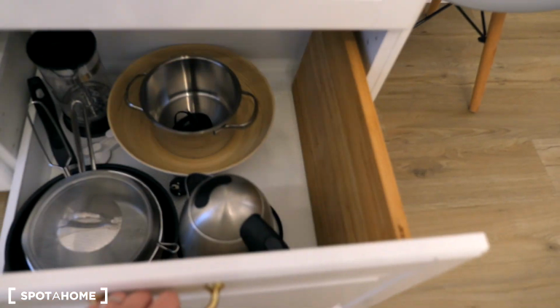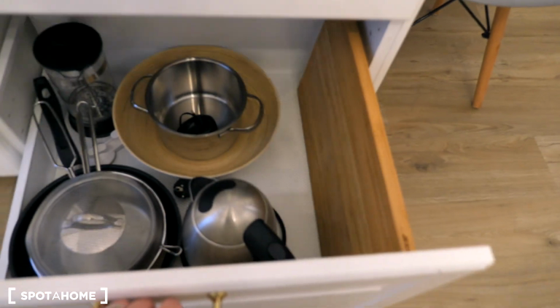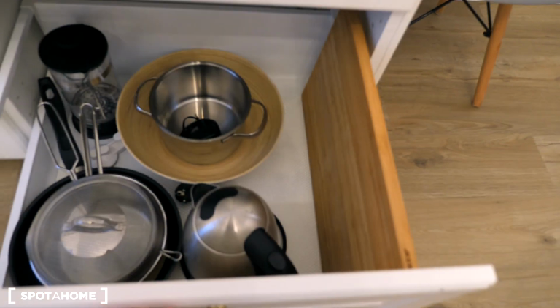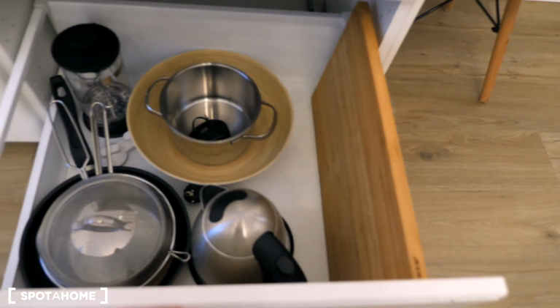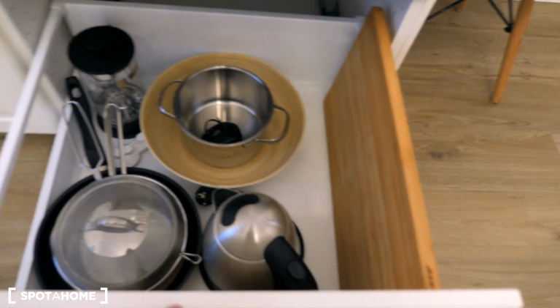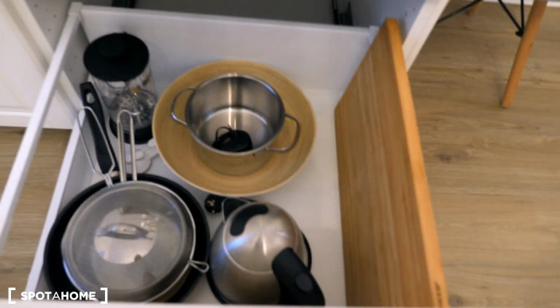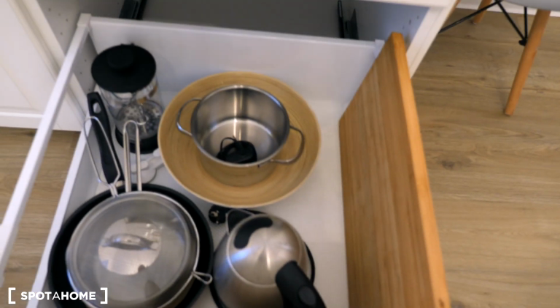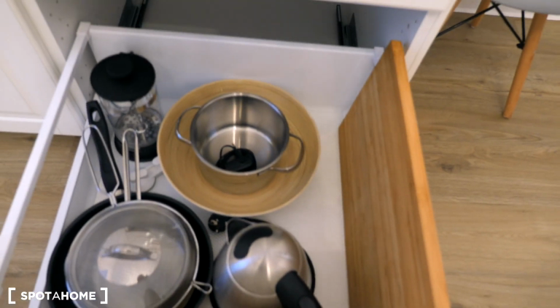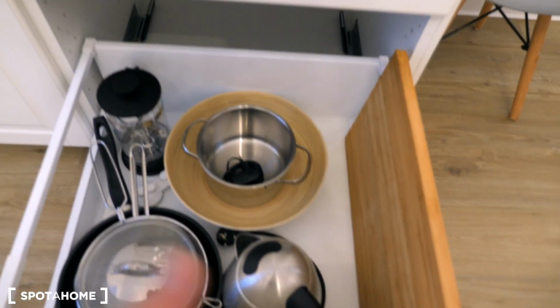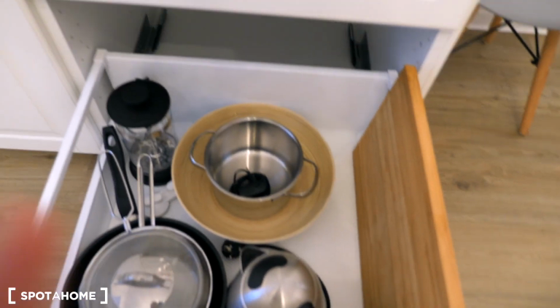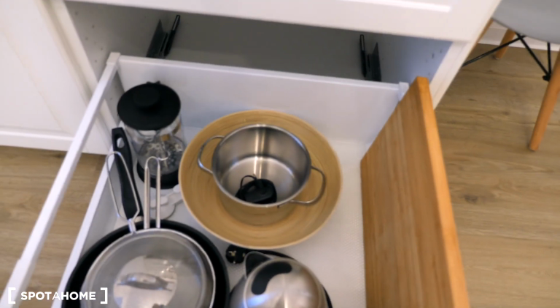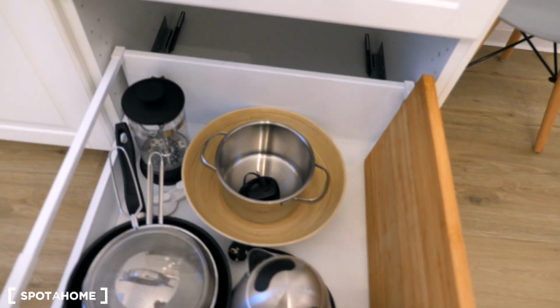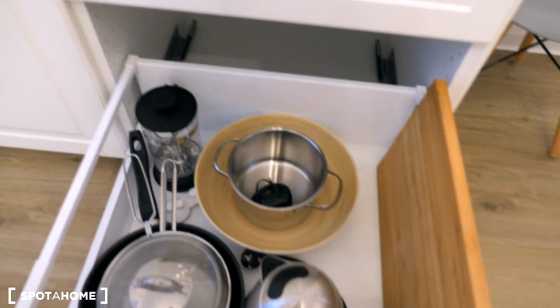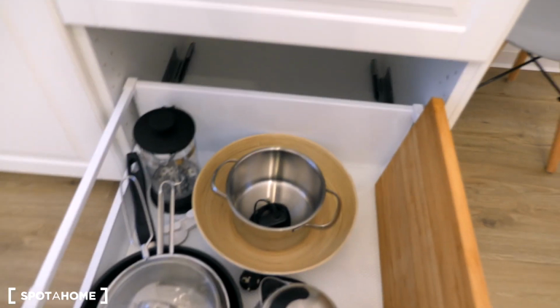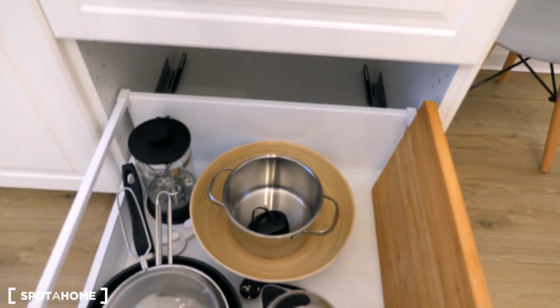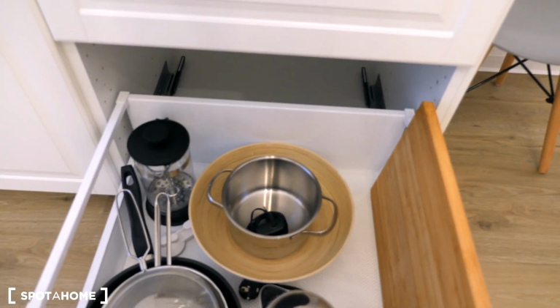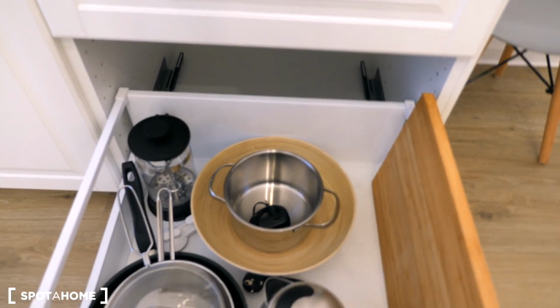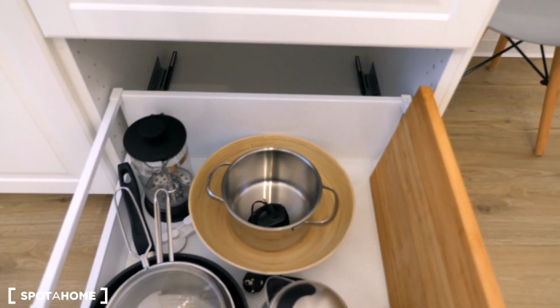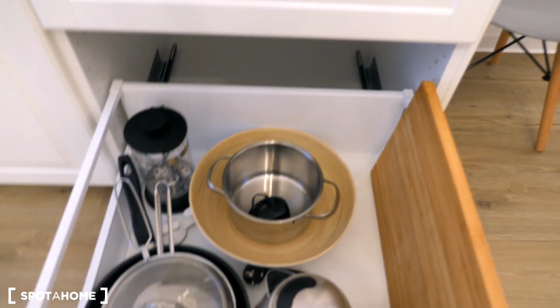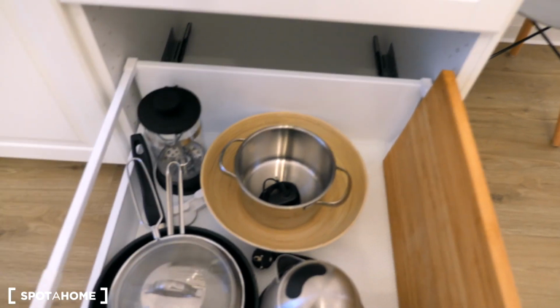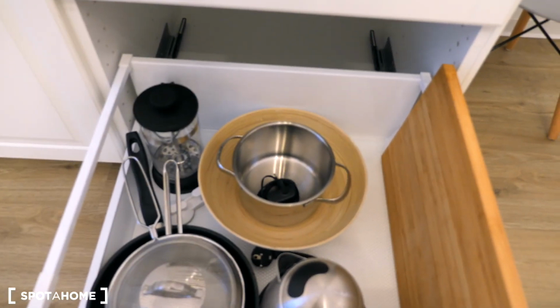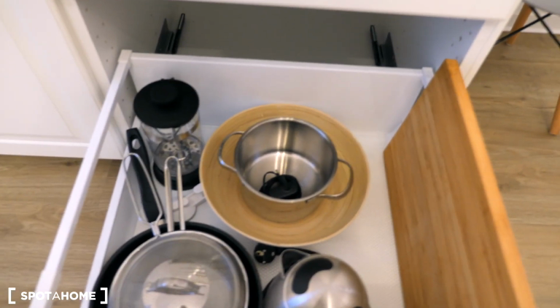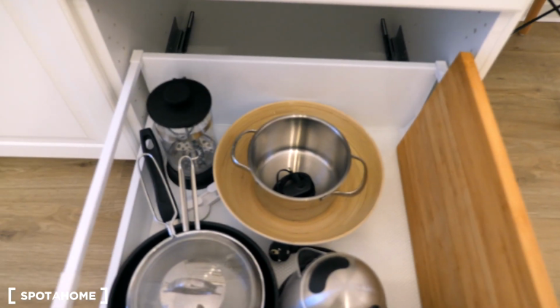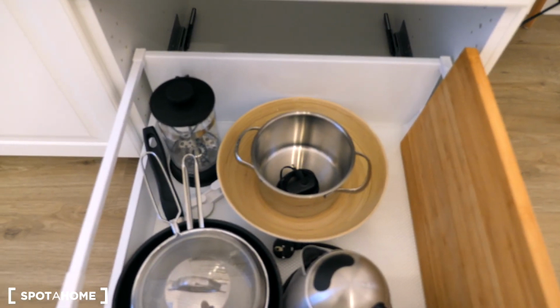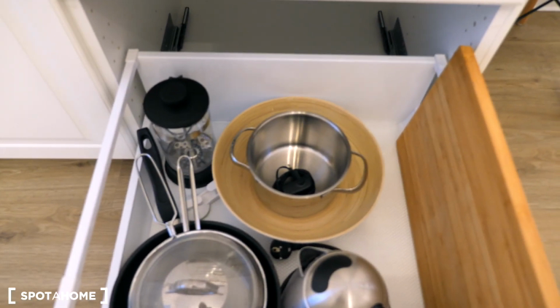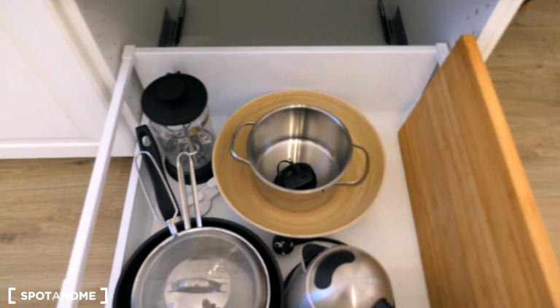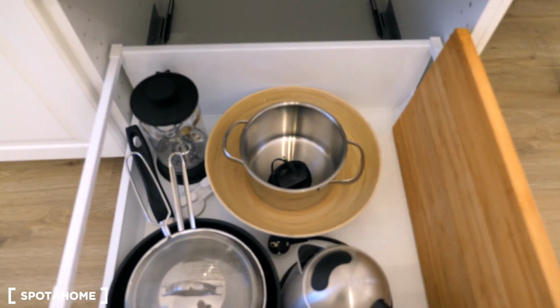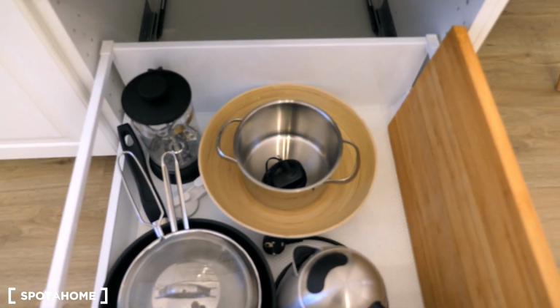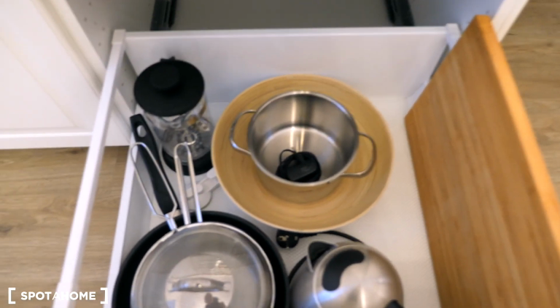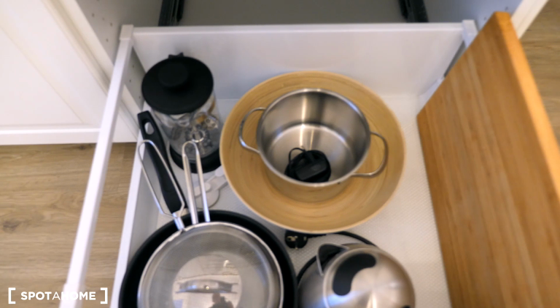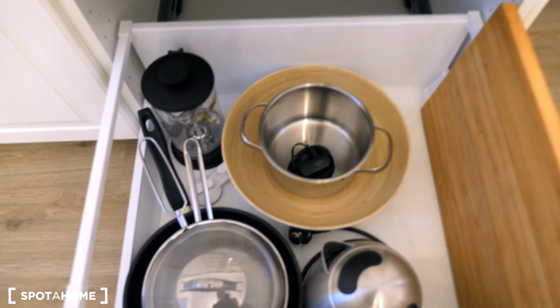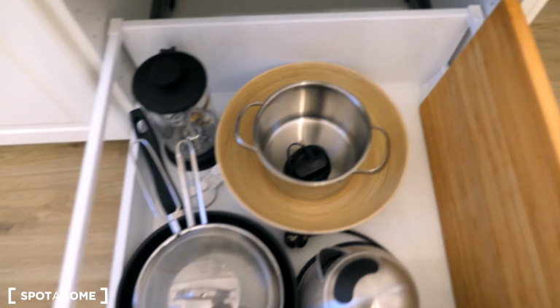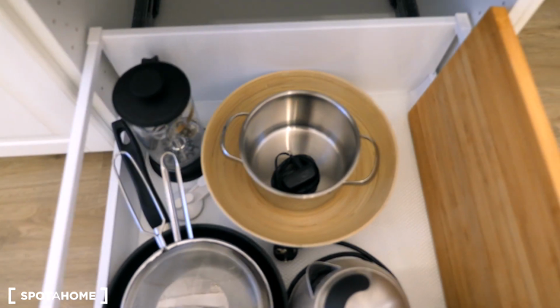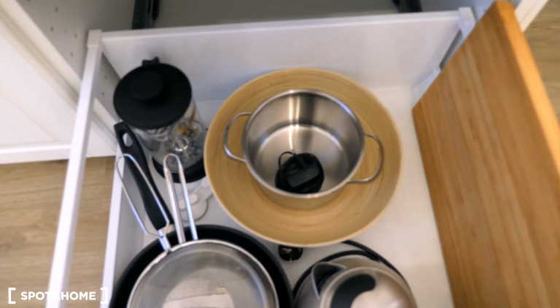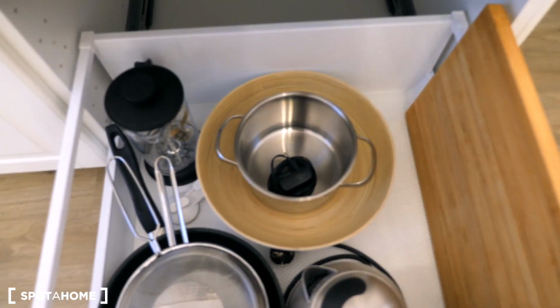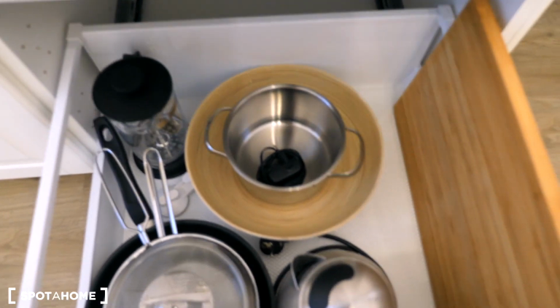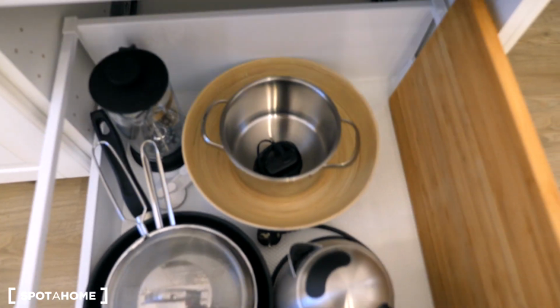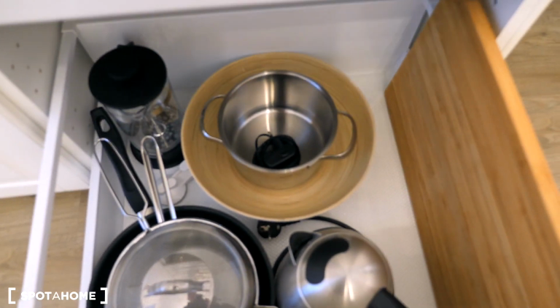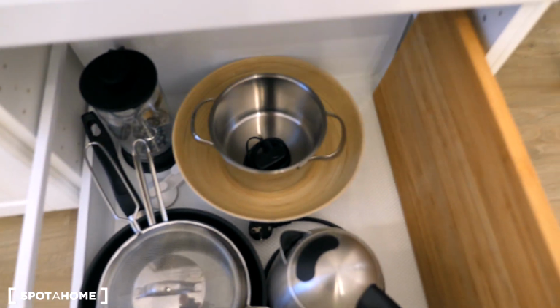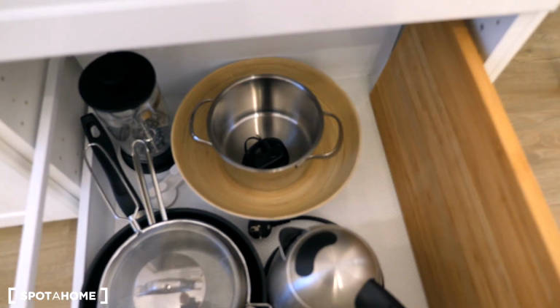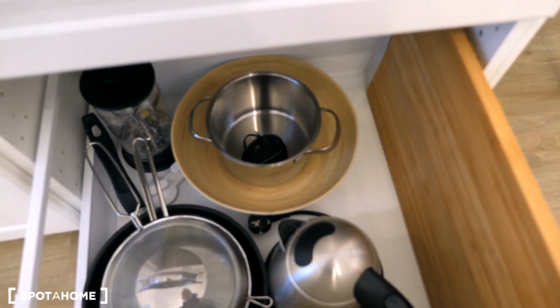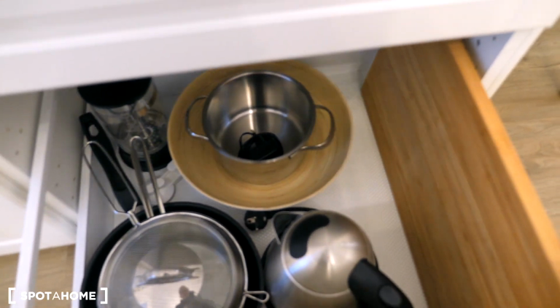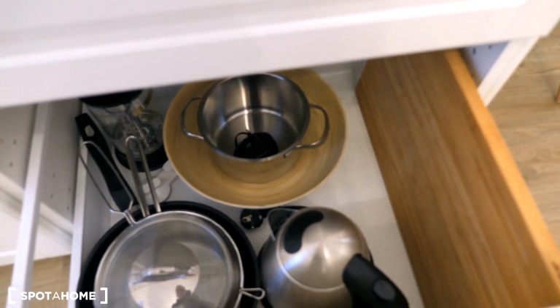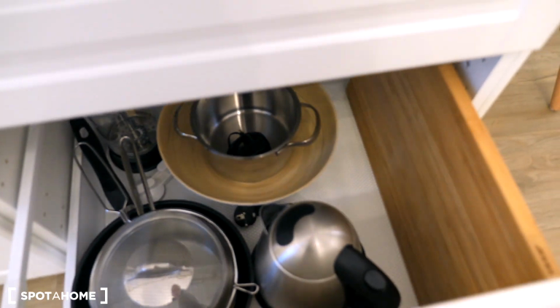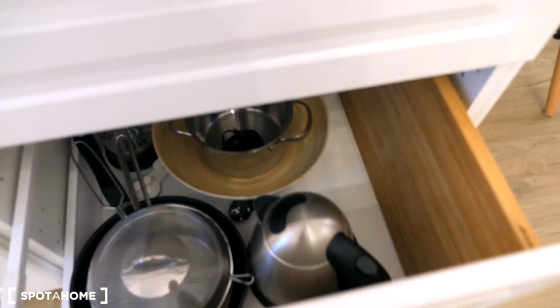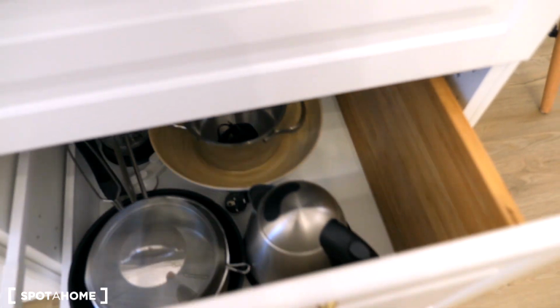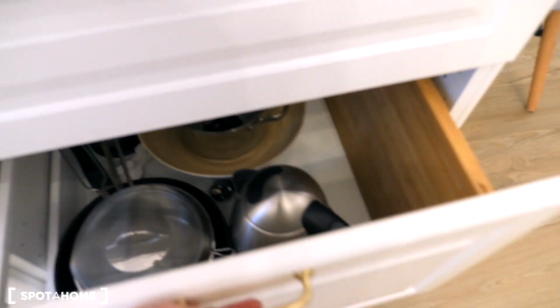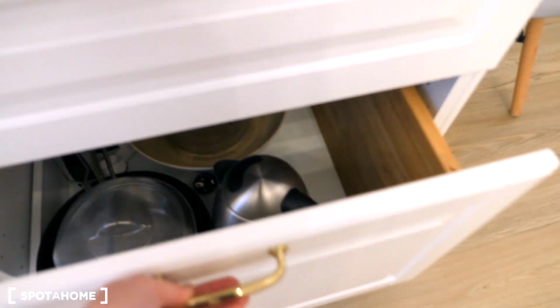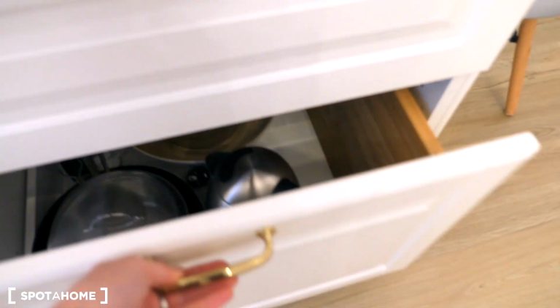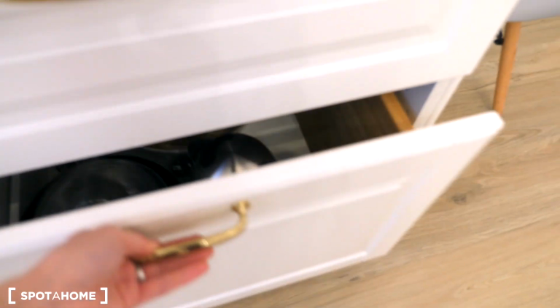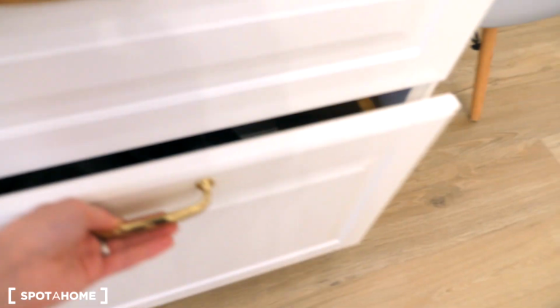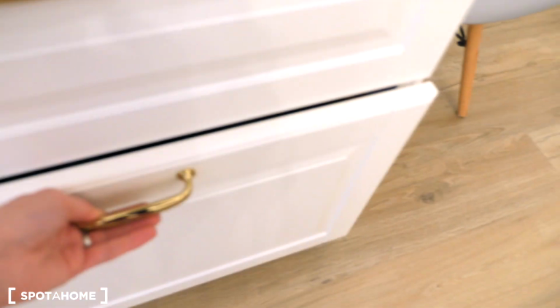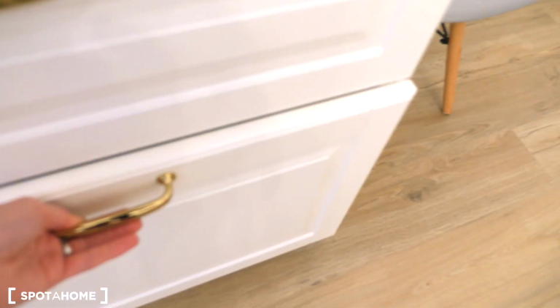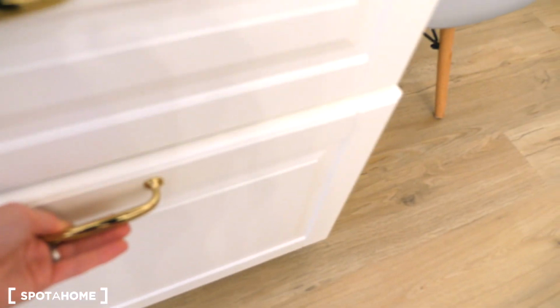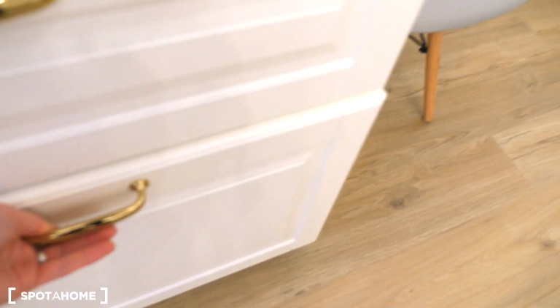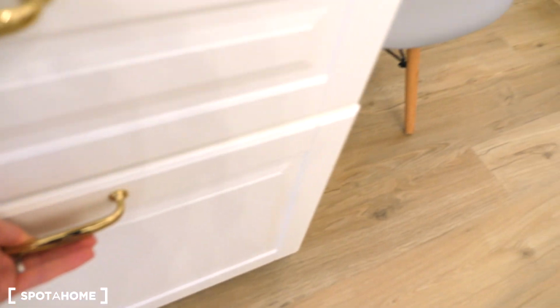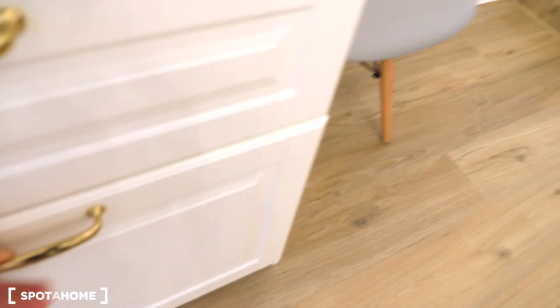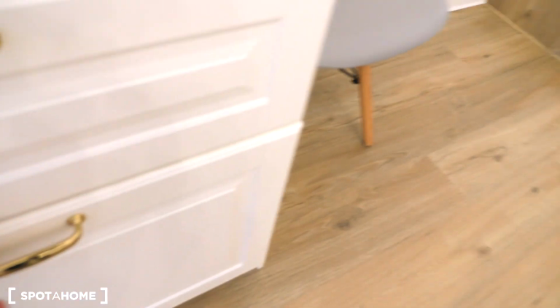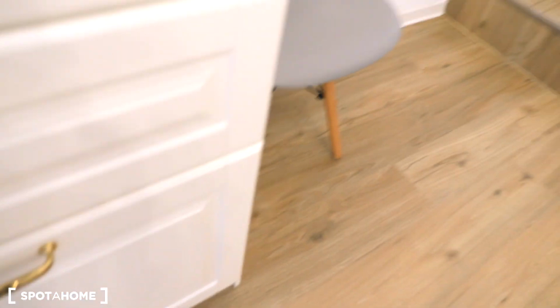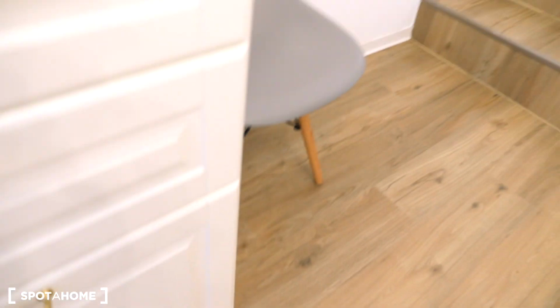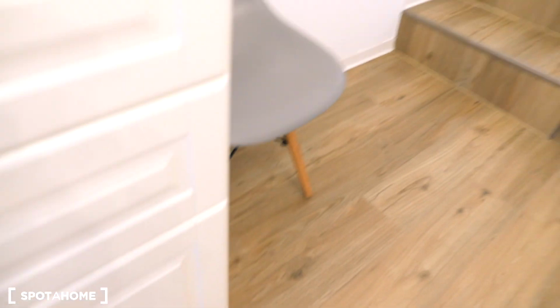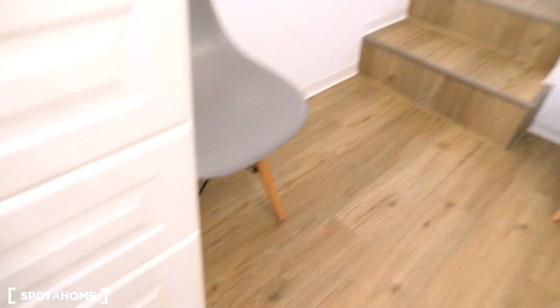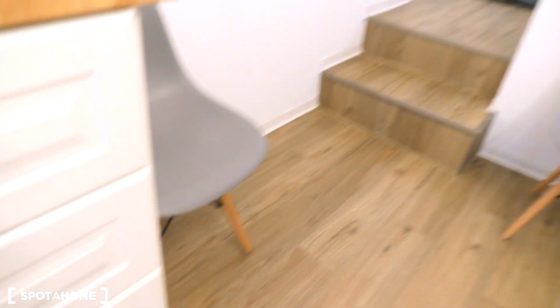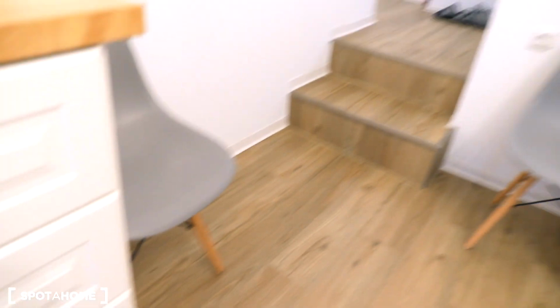So you have a lot of utensils here: a French press, a kettle, pots and pans.